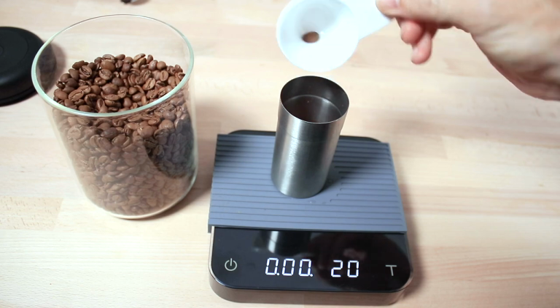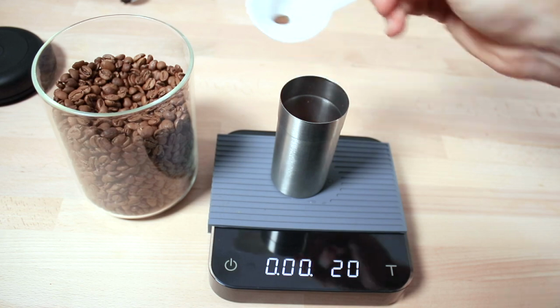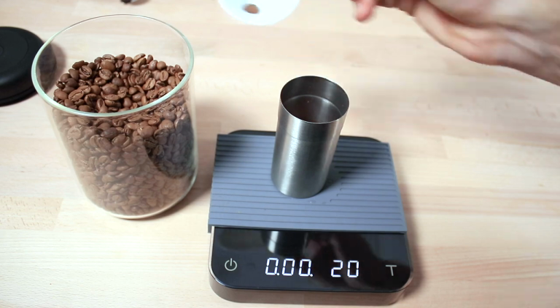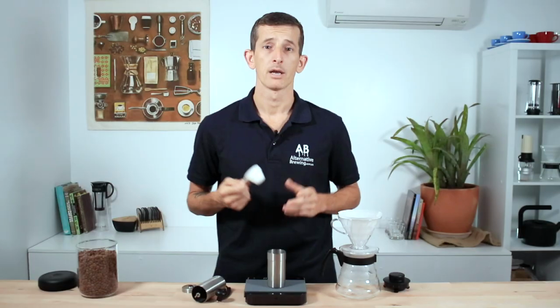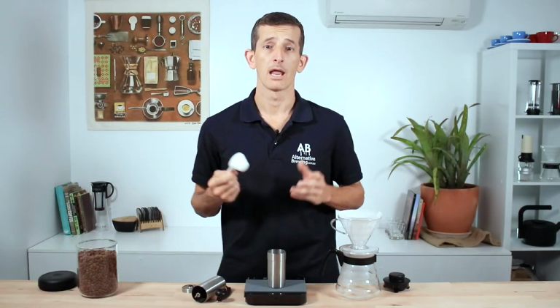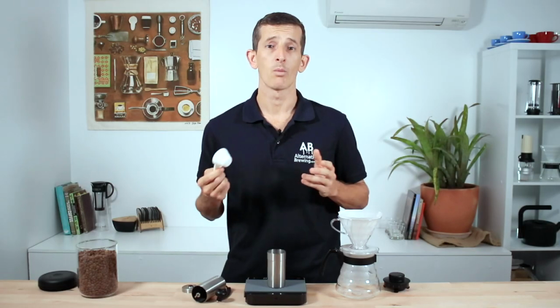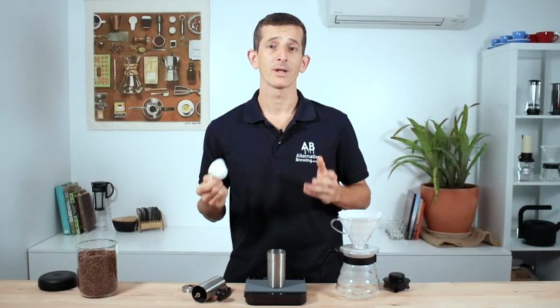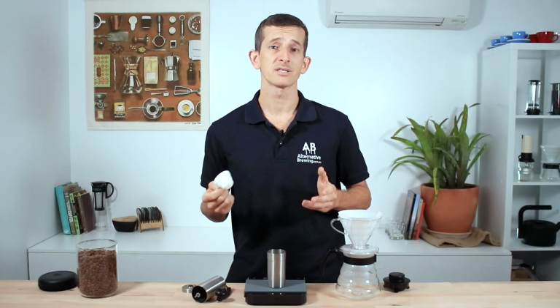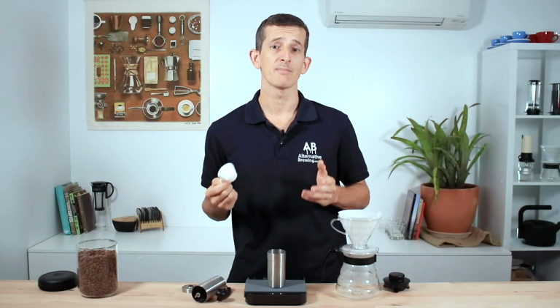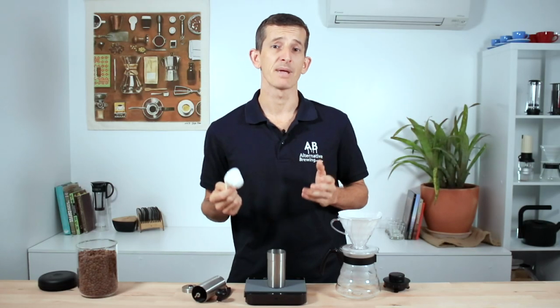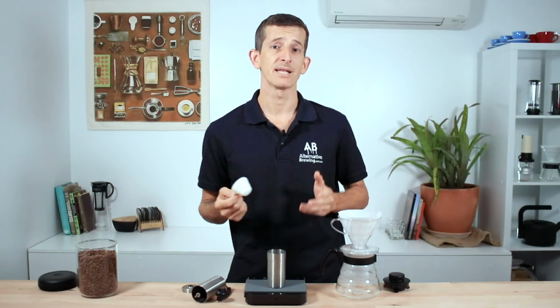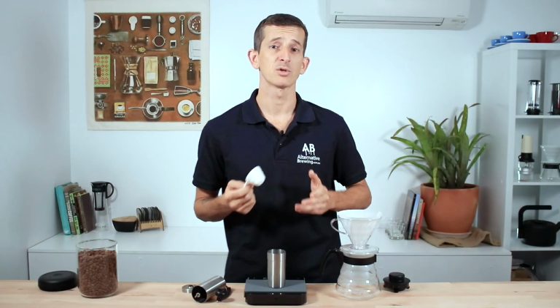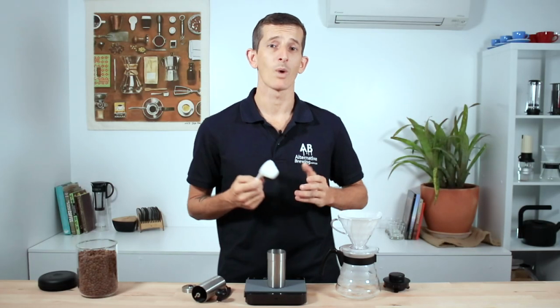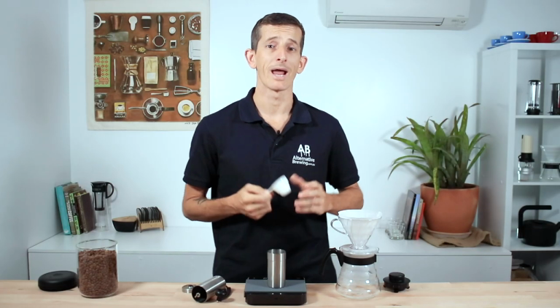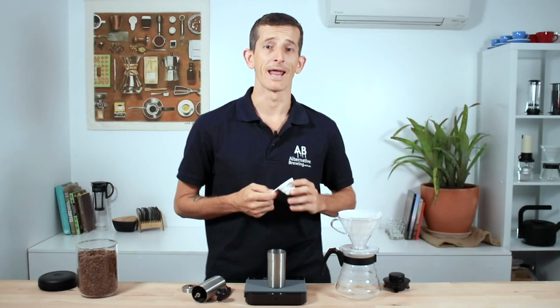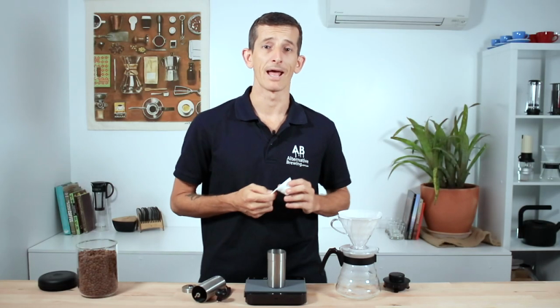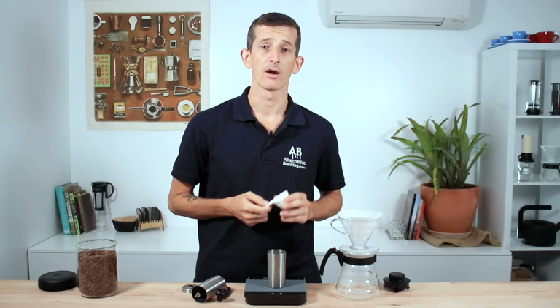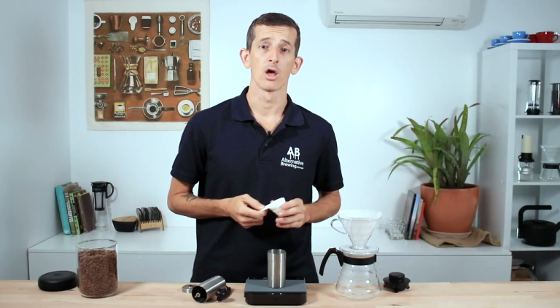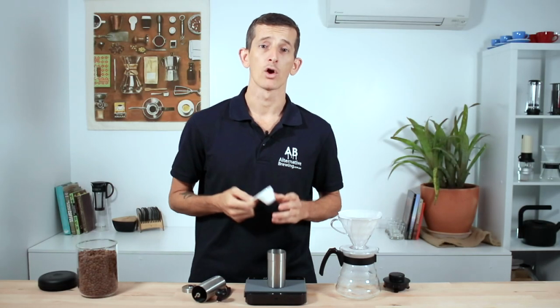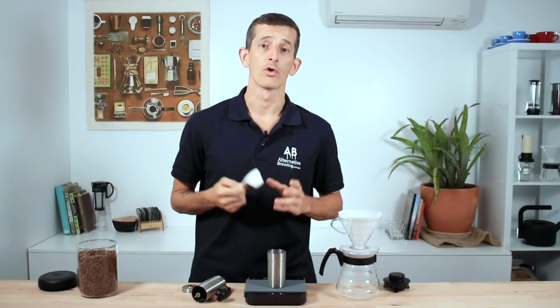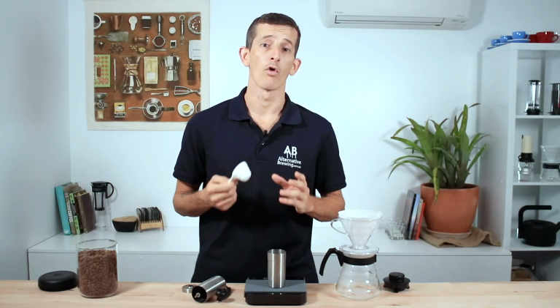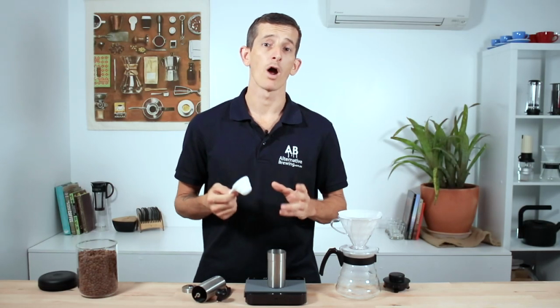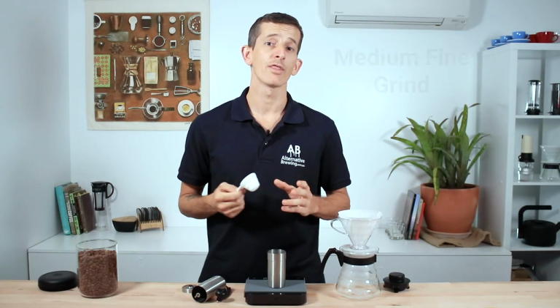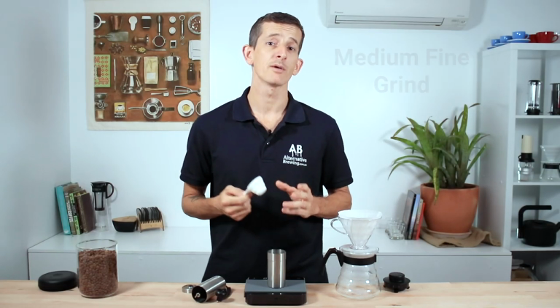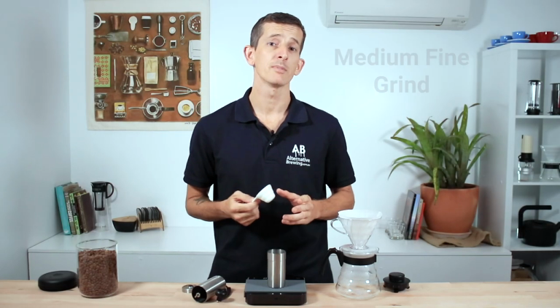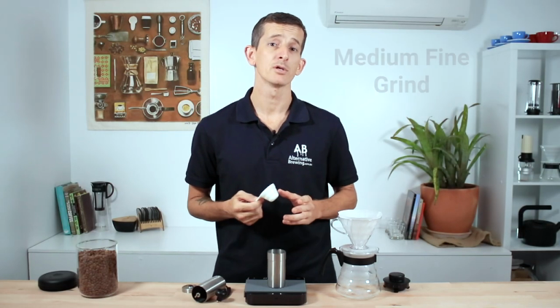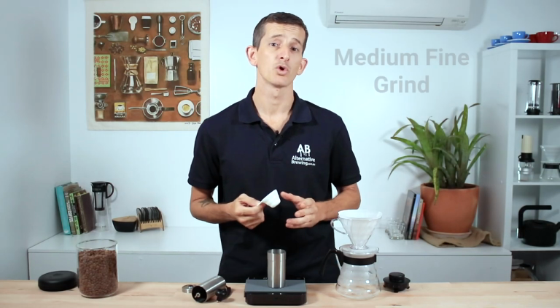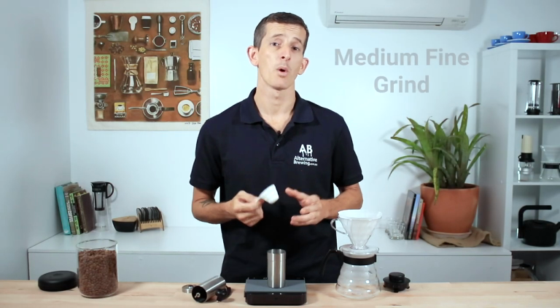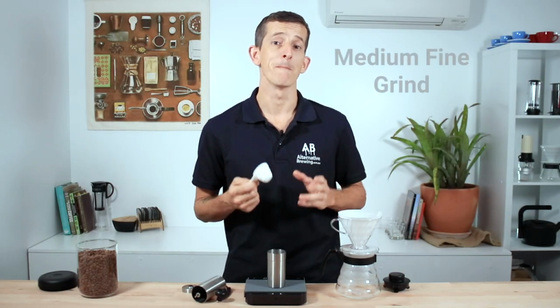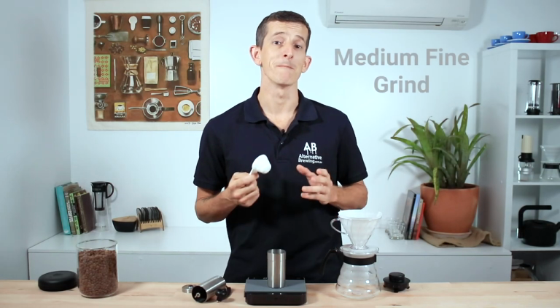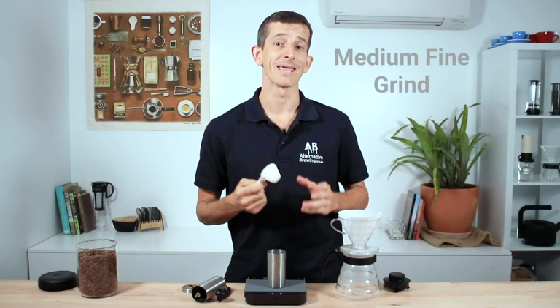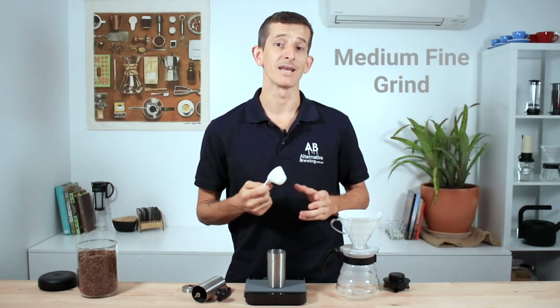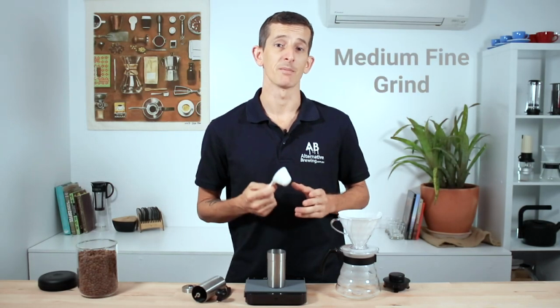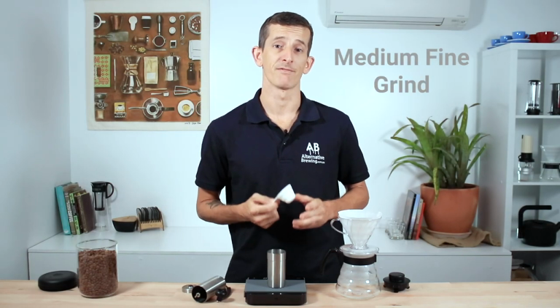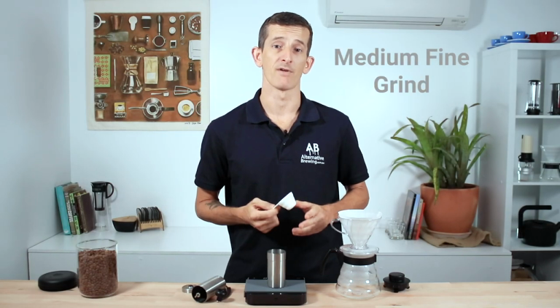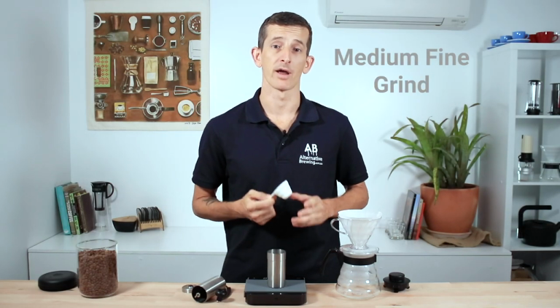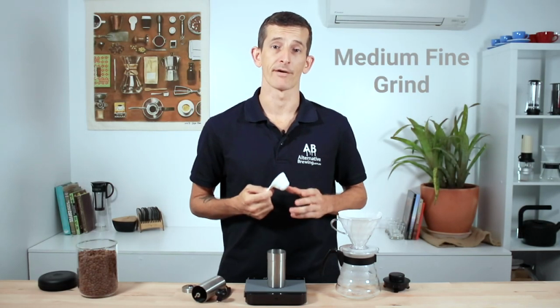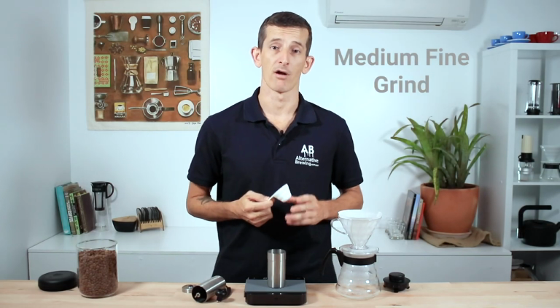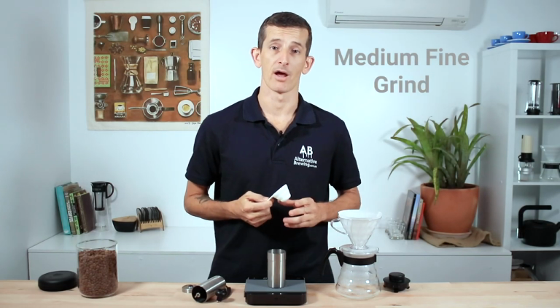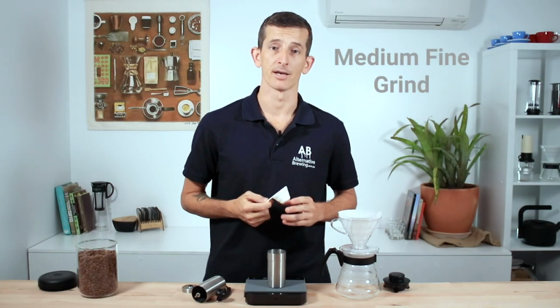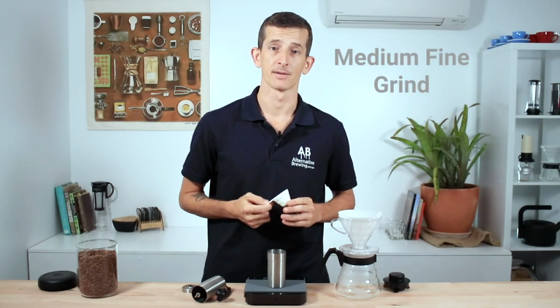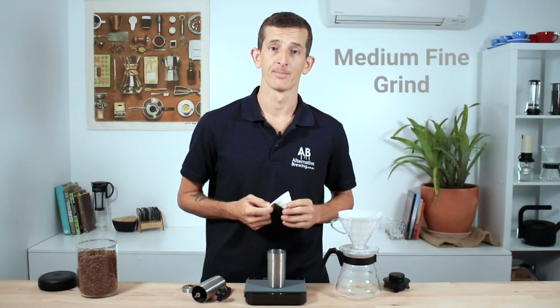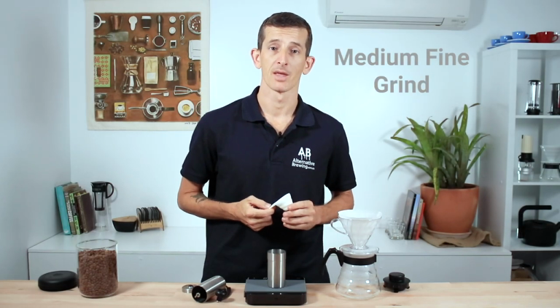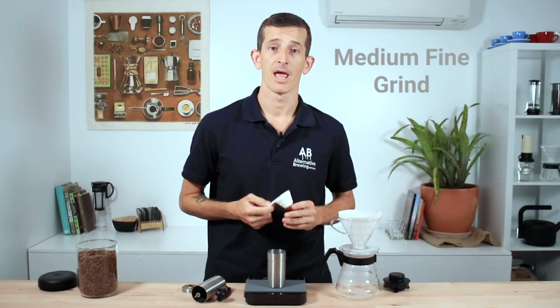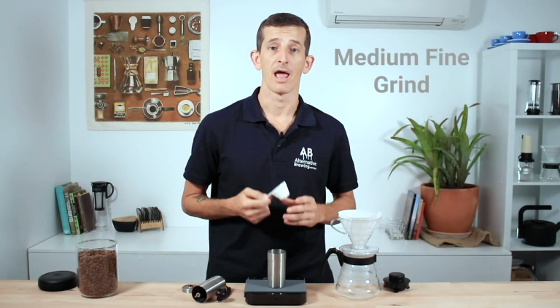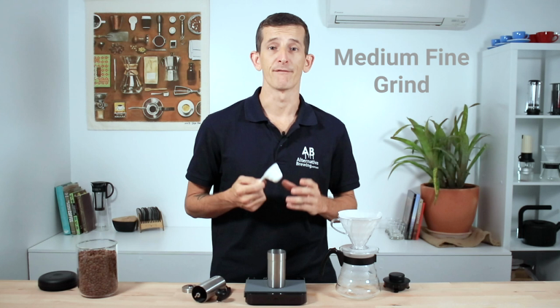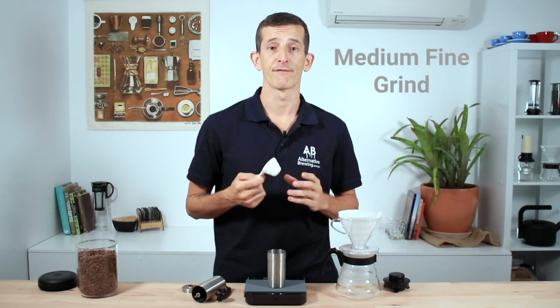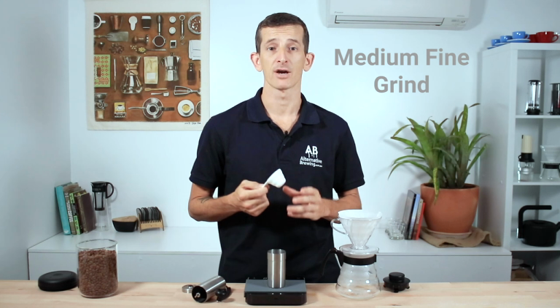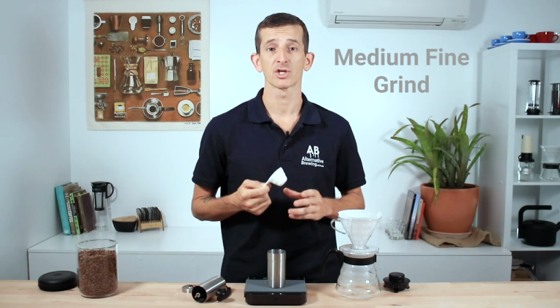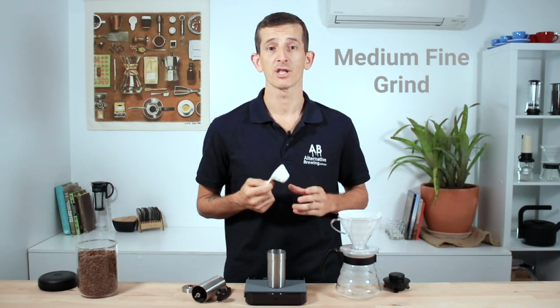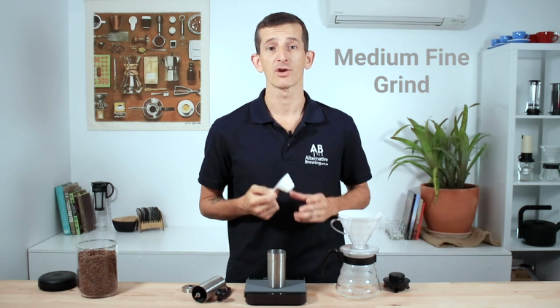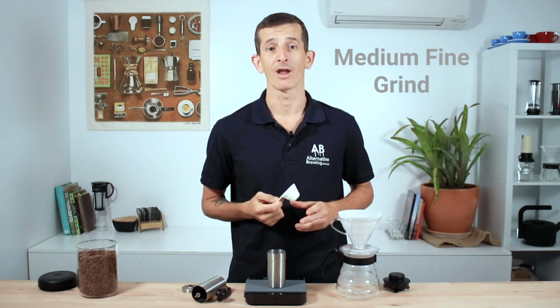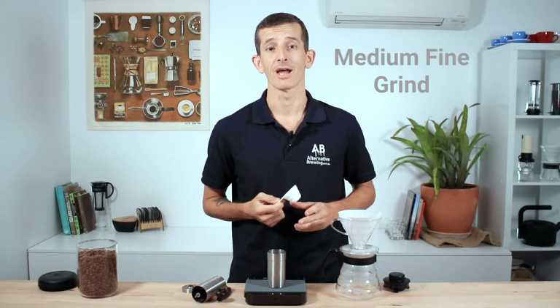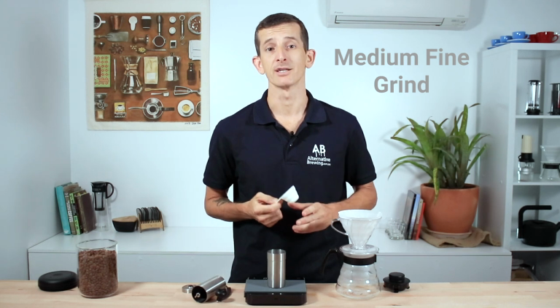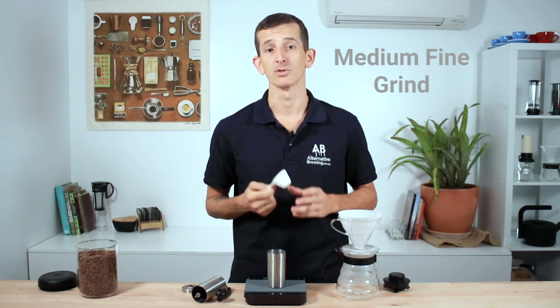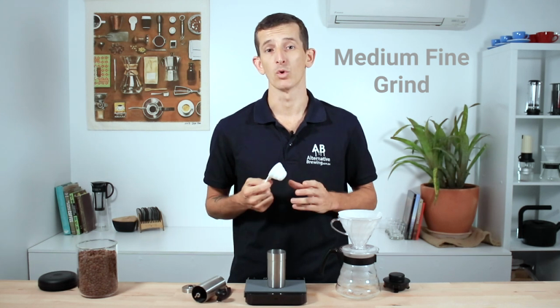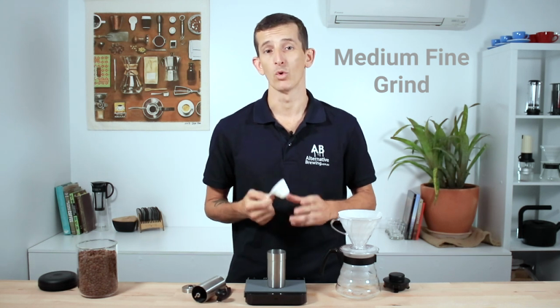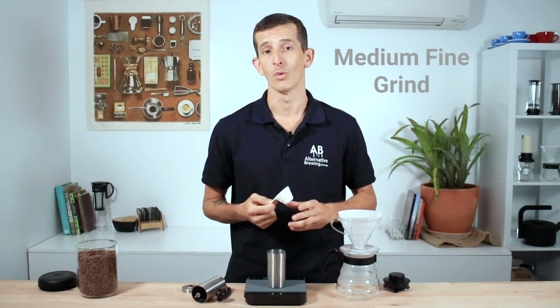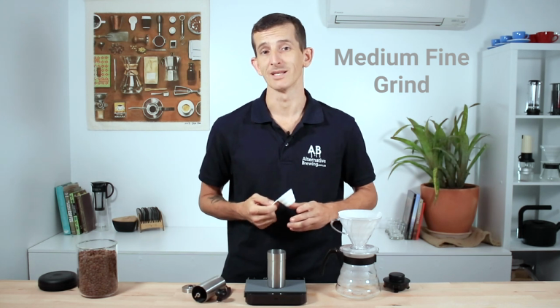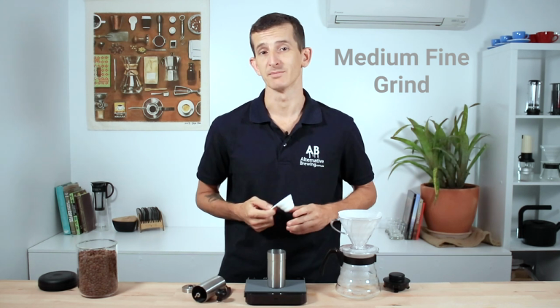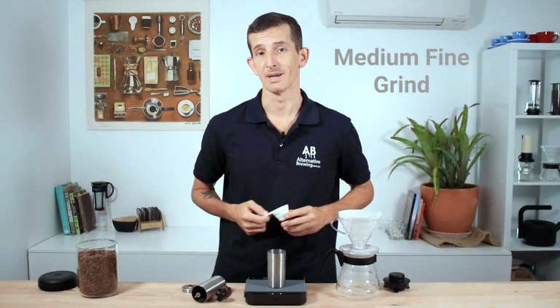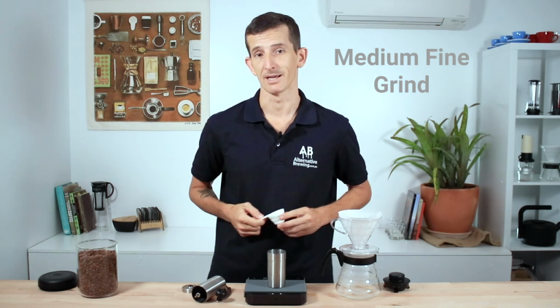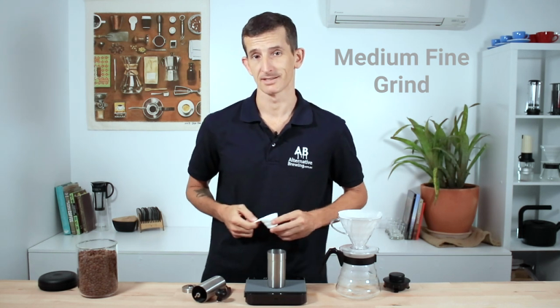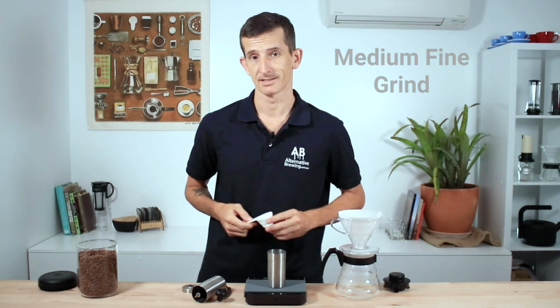Once the beans are weighed out, grind them to a medium fine grind — freshly ground is always best.